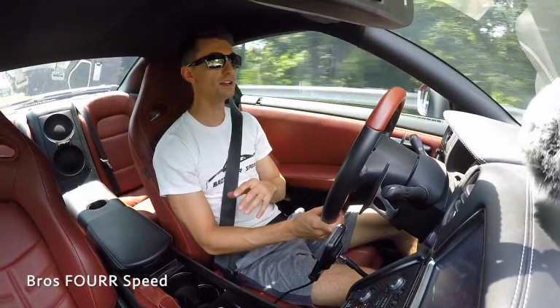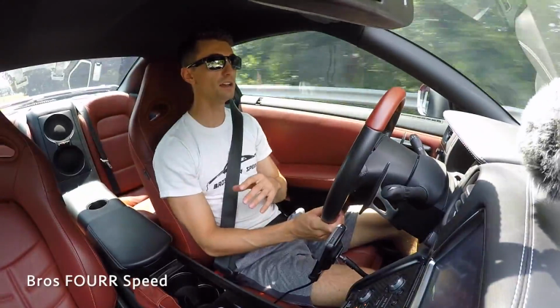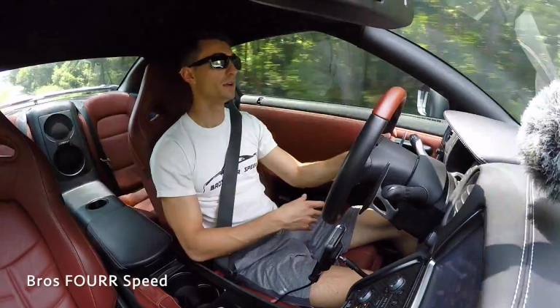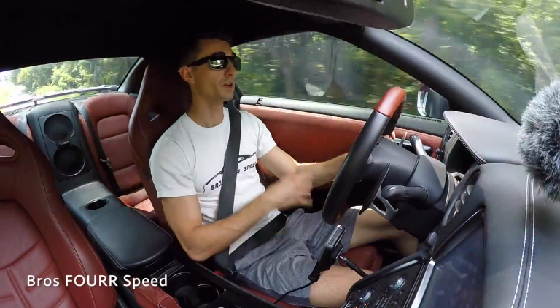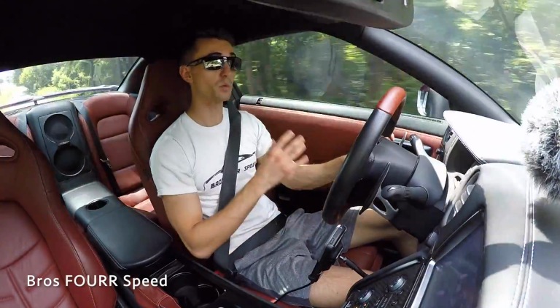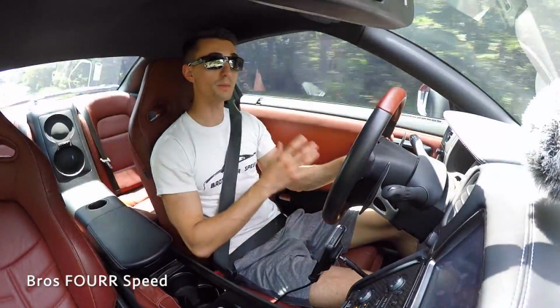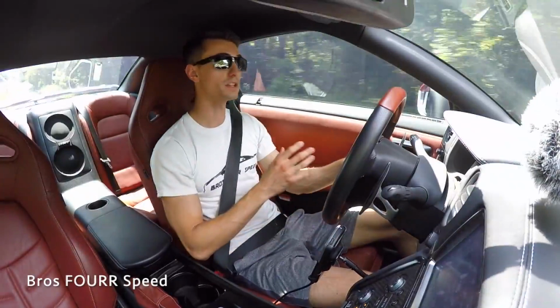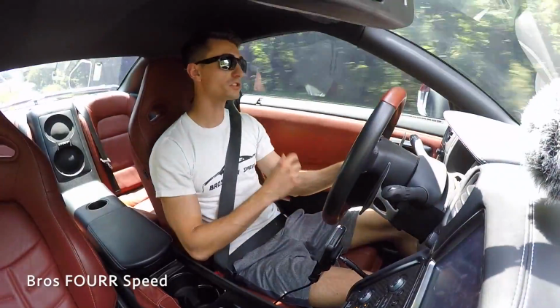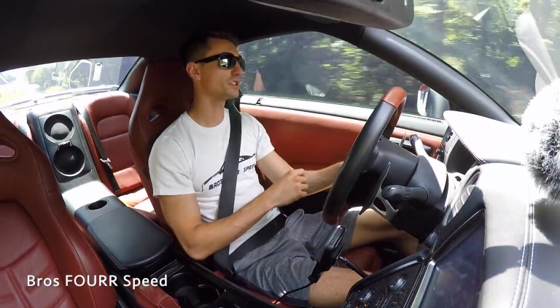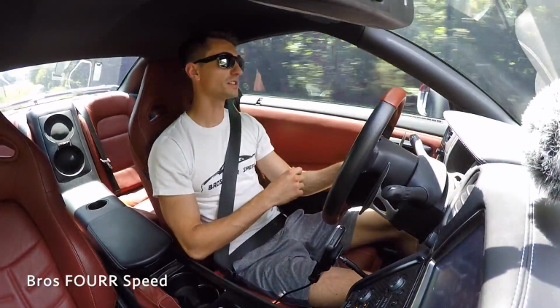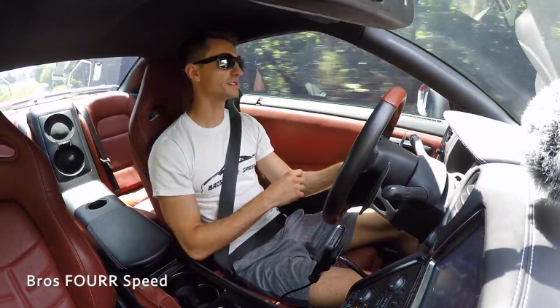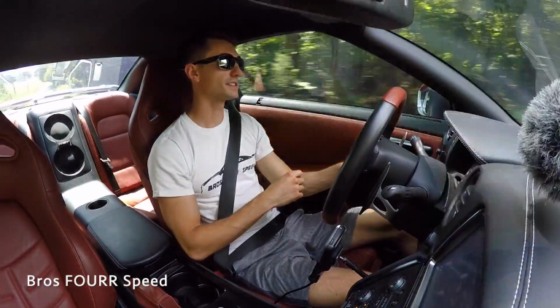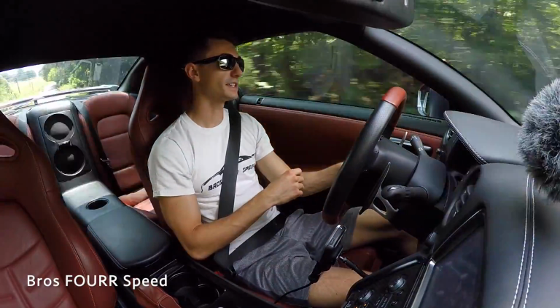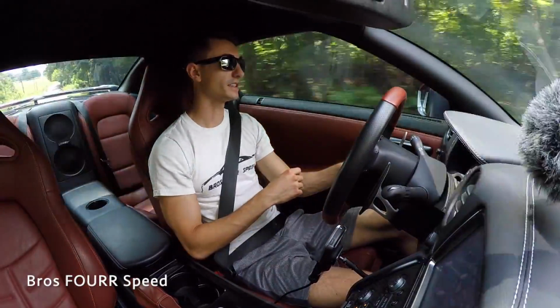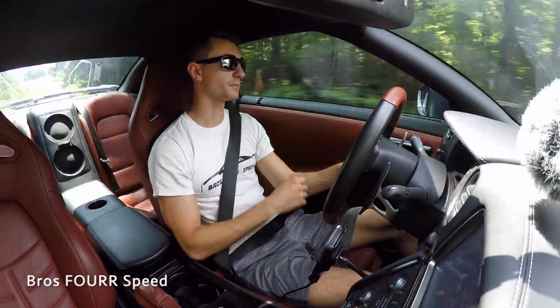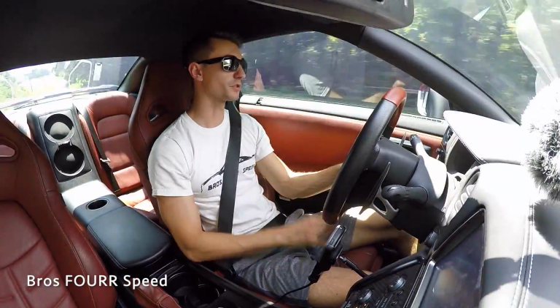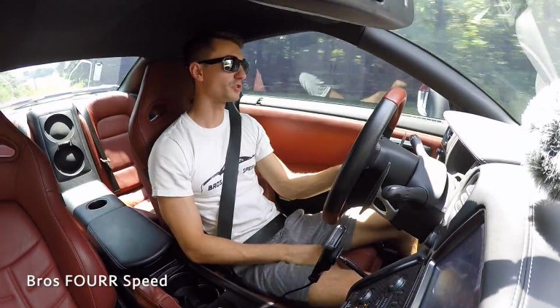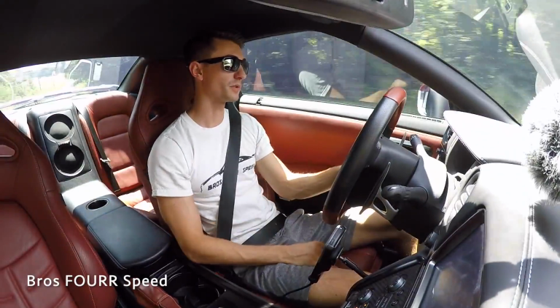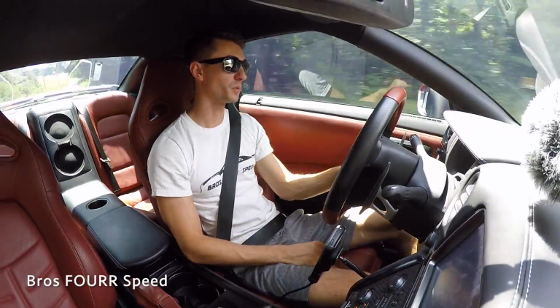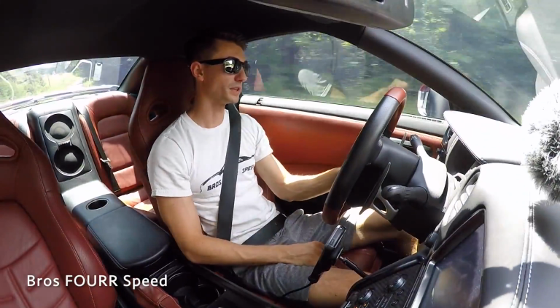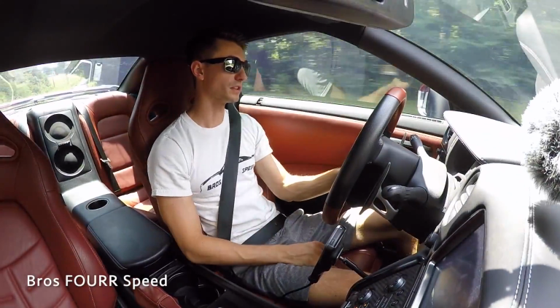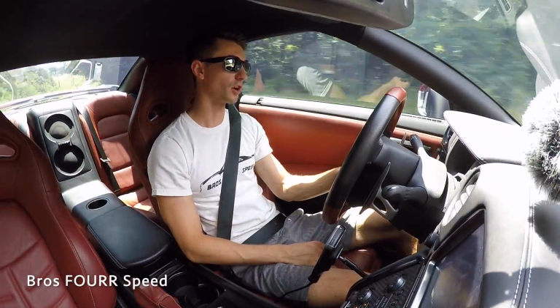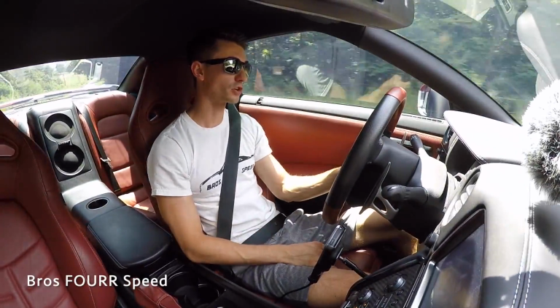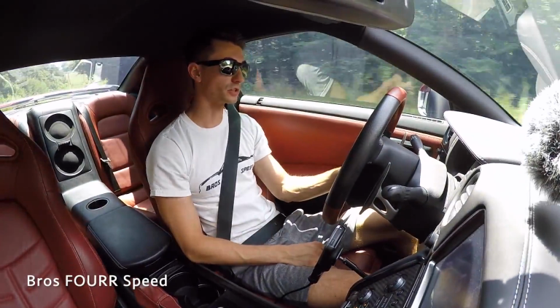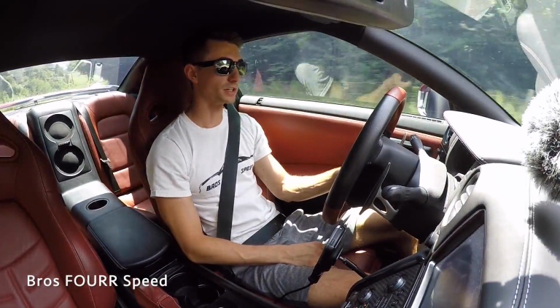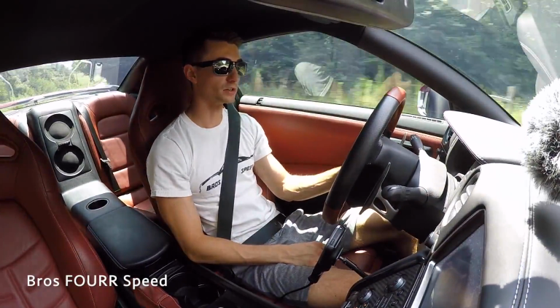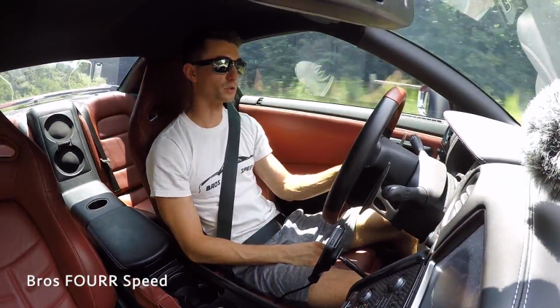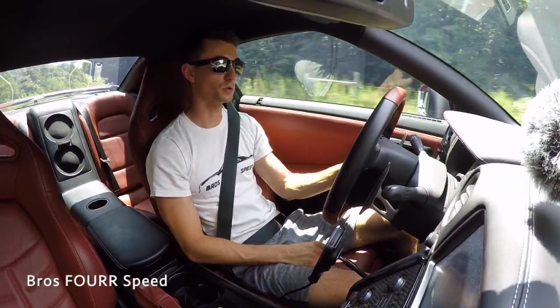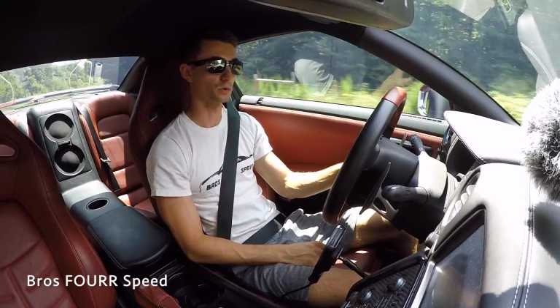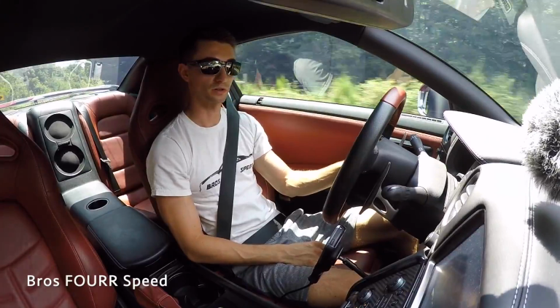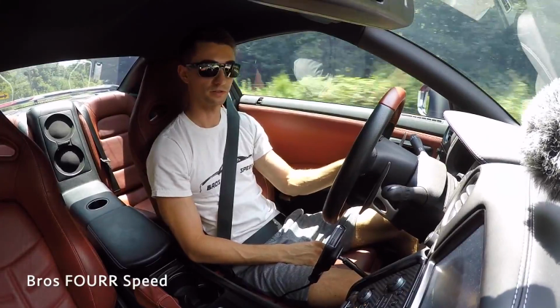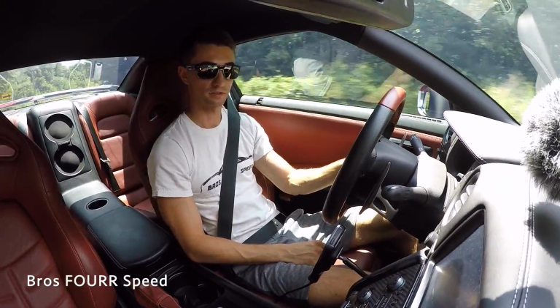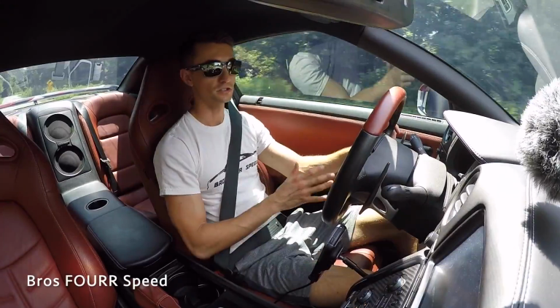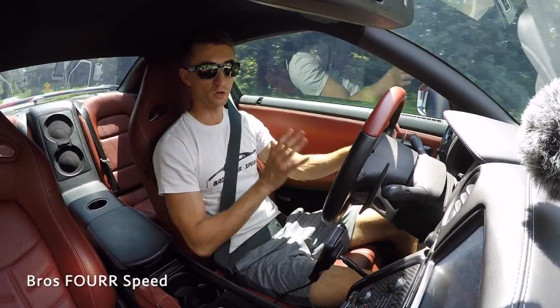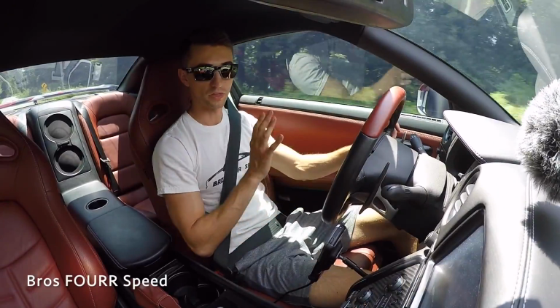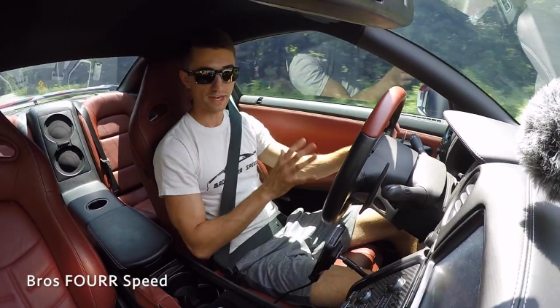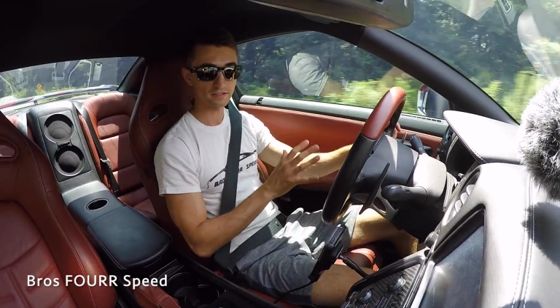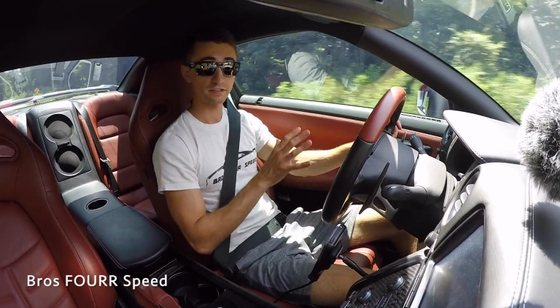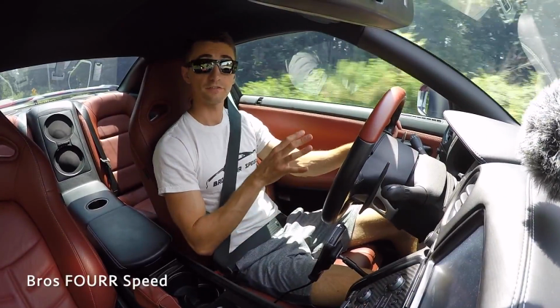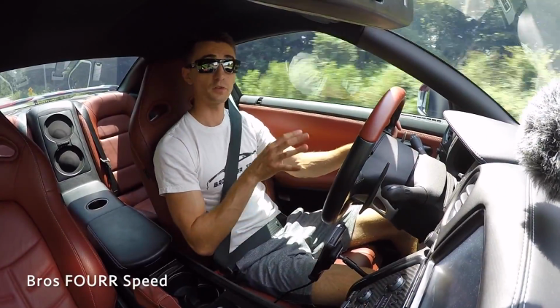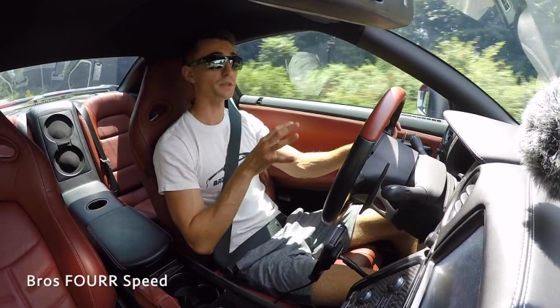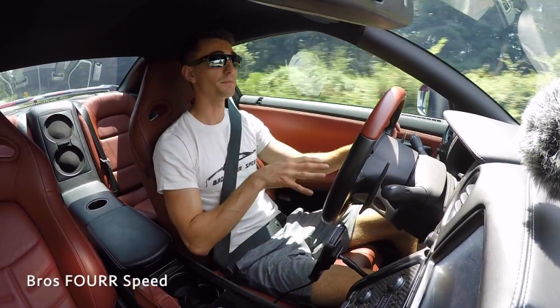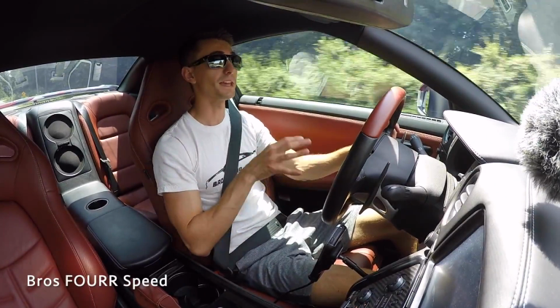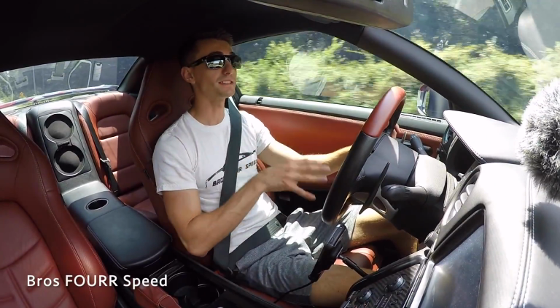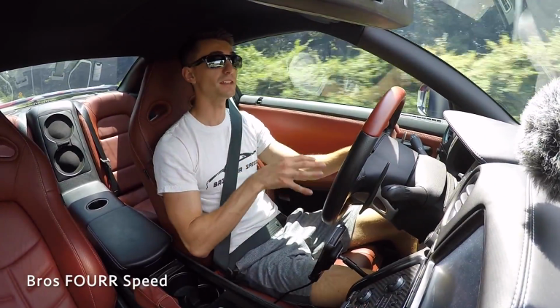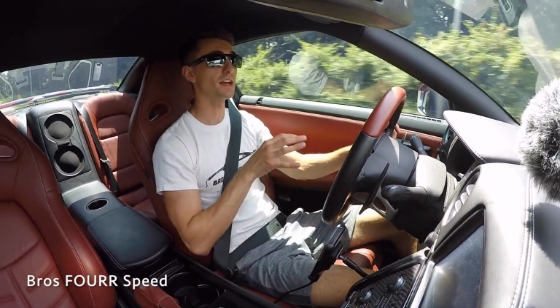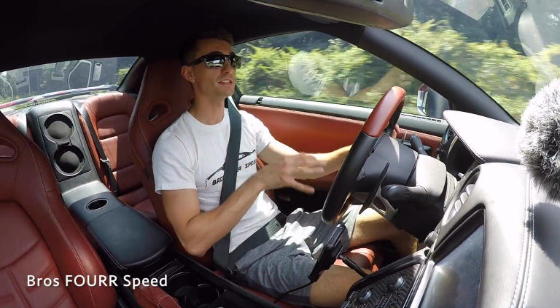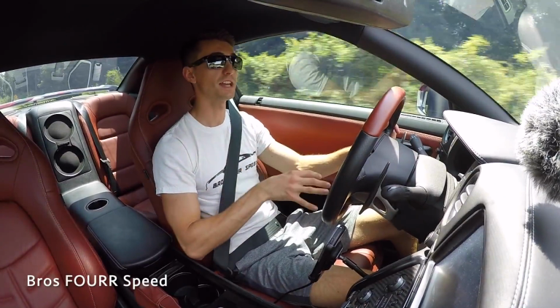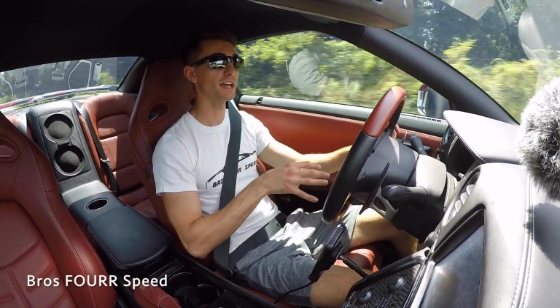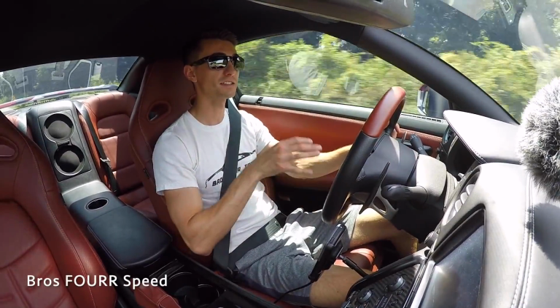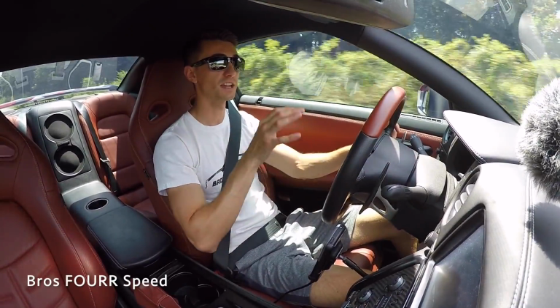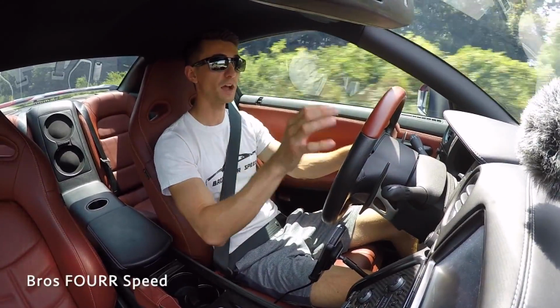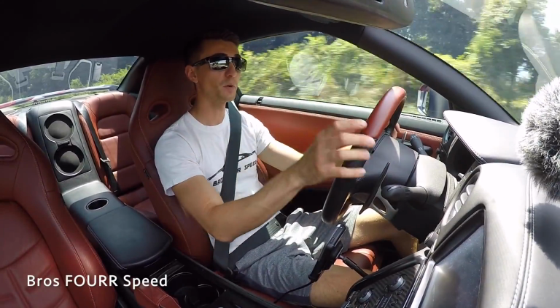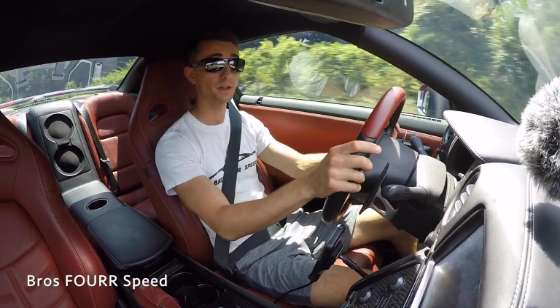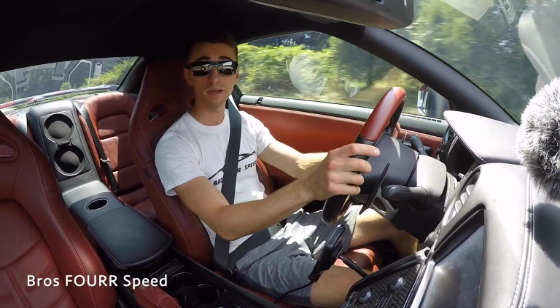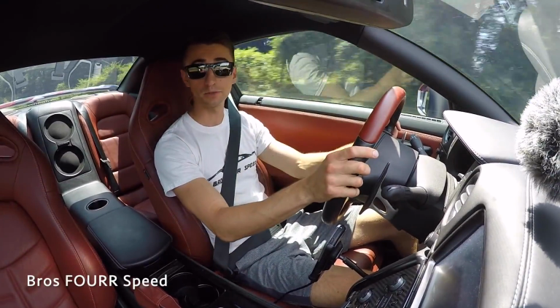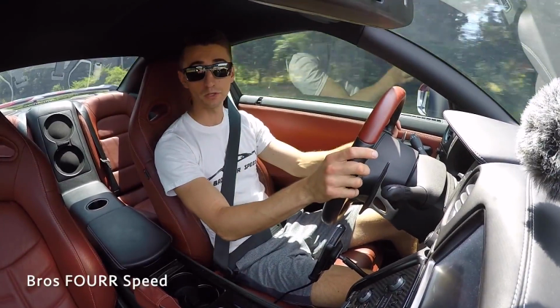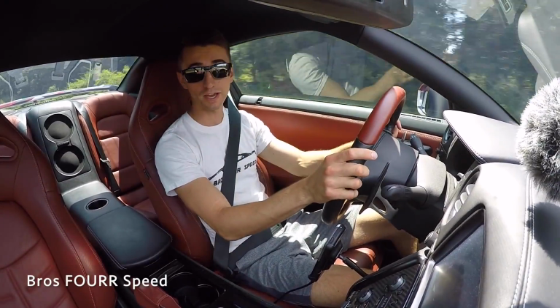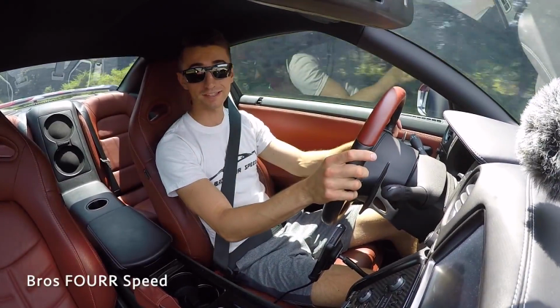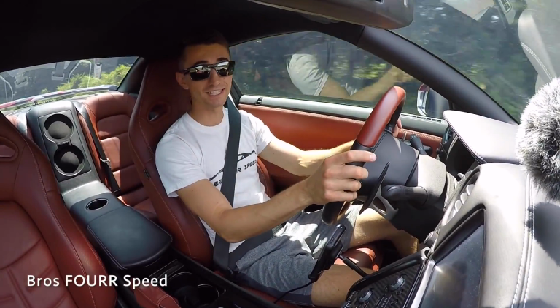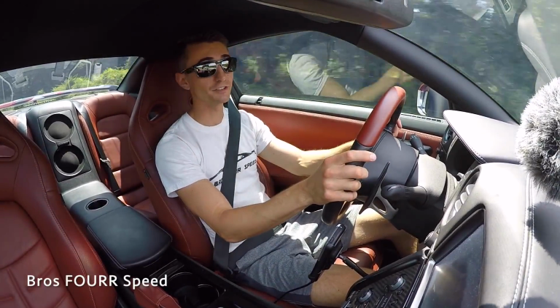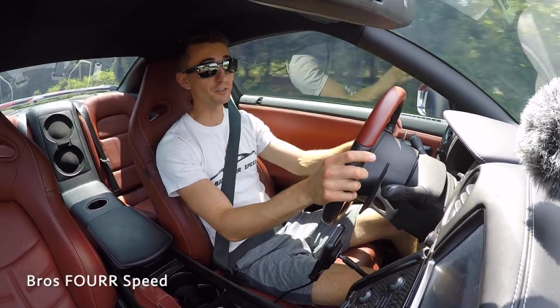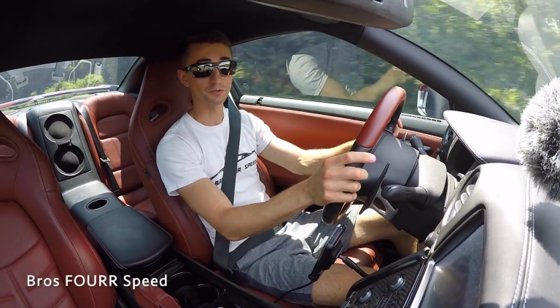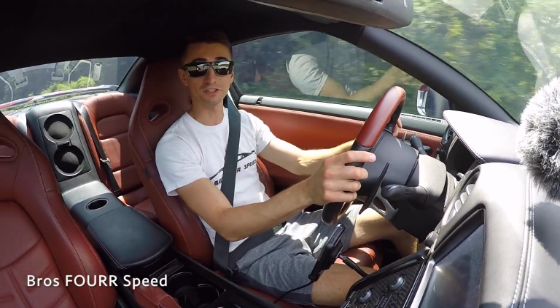That is it for the baseline test with the stock intercooler. We'll pick up in the future once the new intercooler is installed.